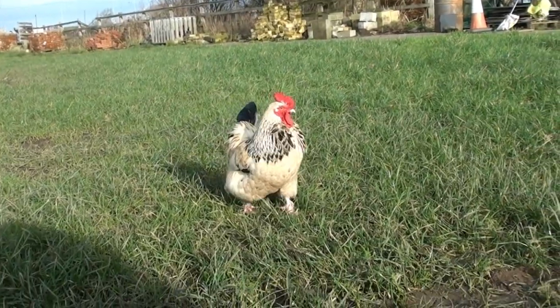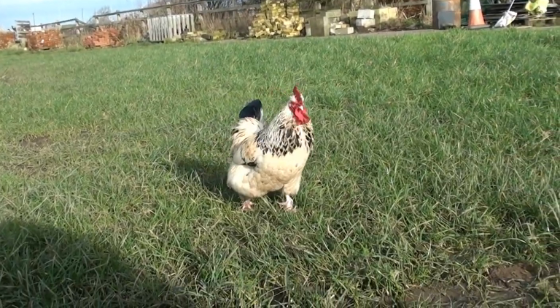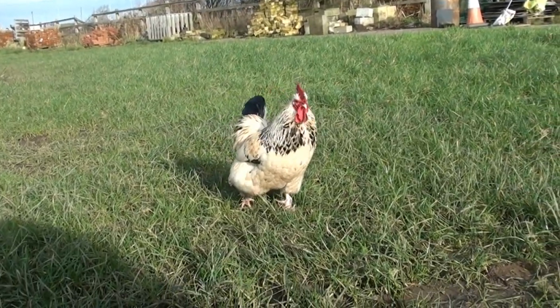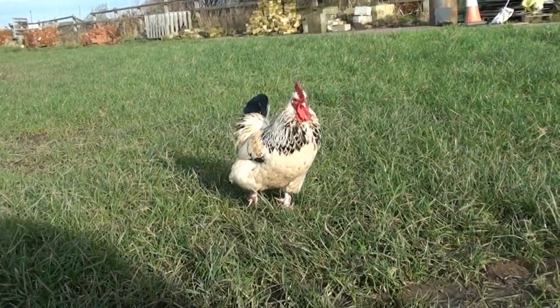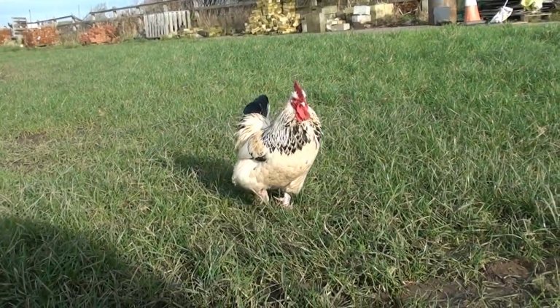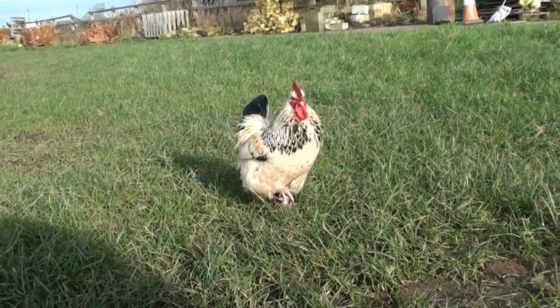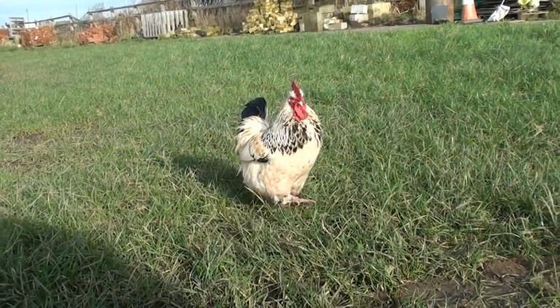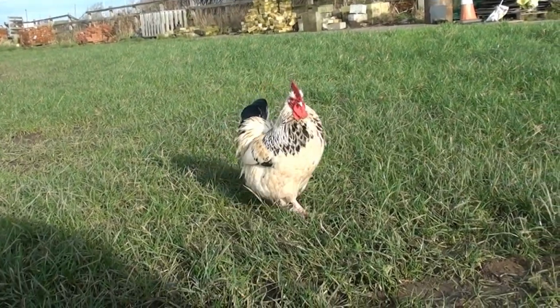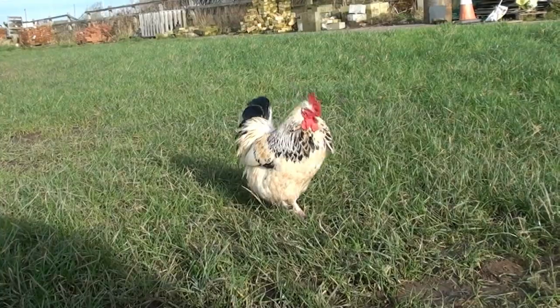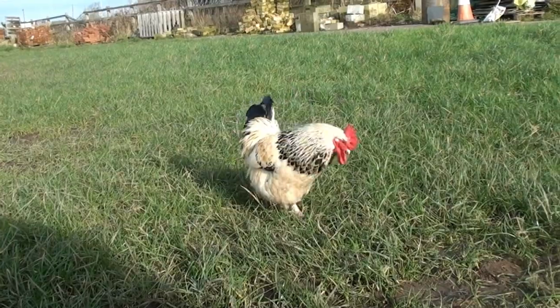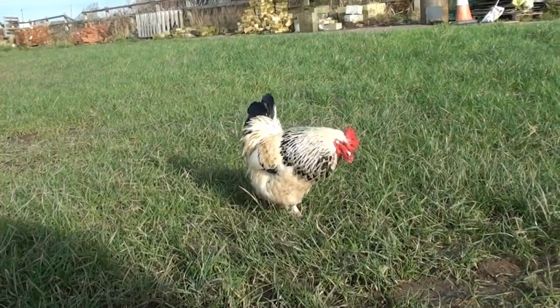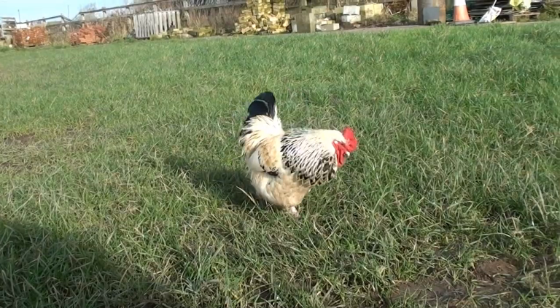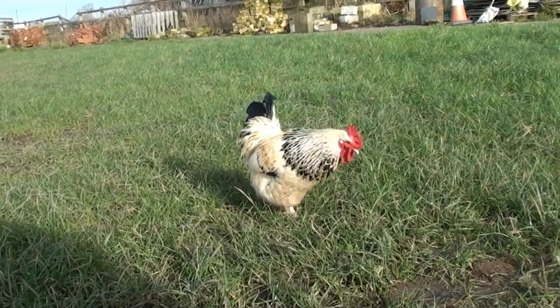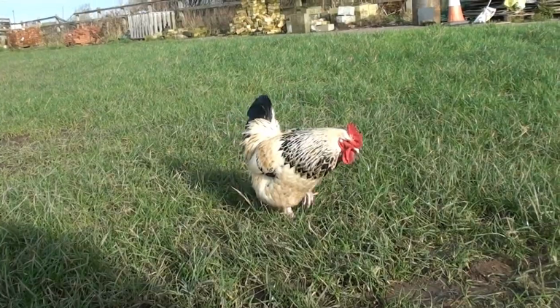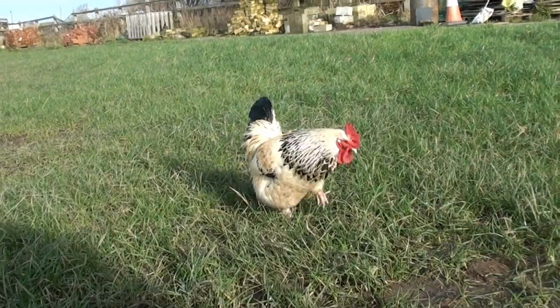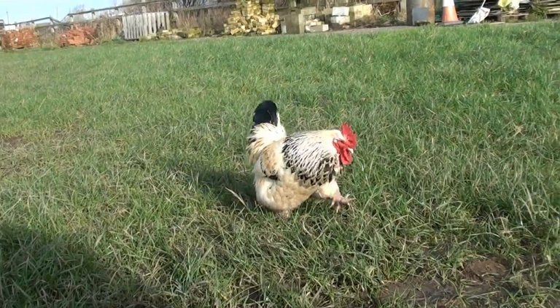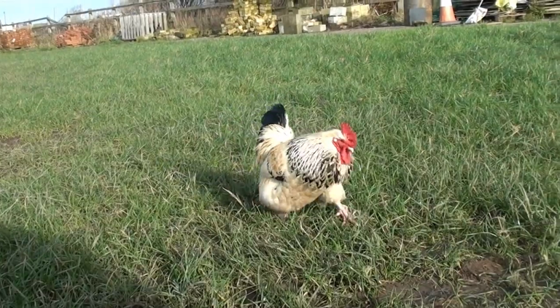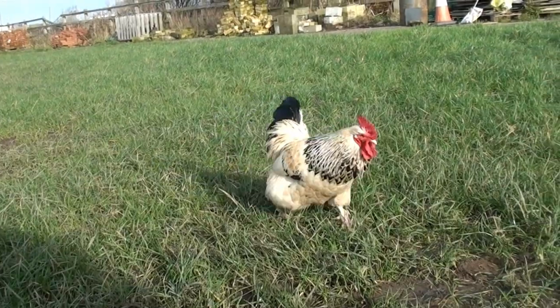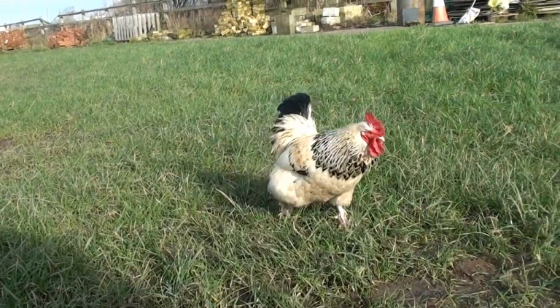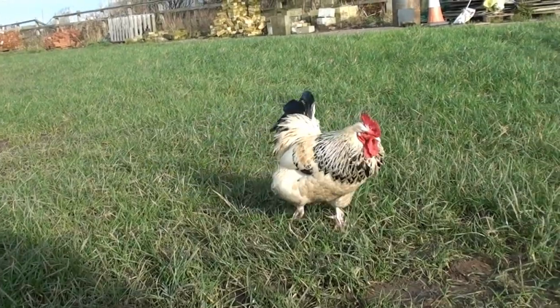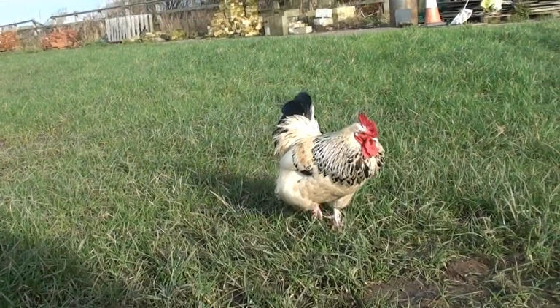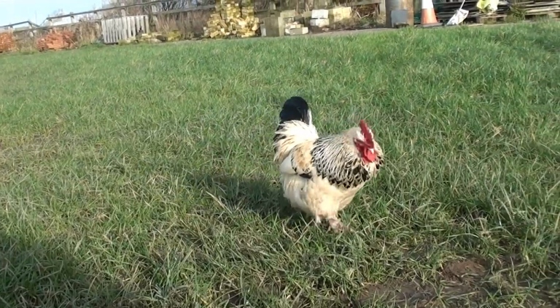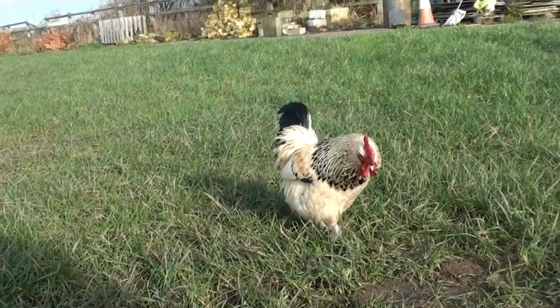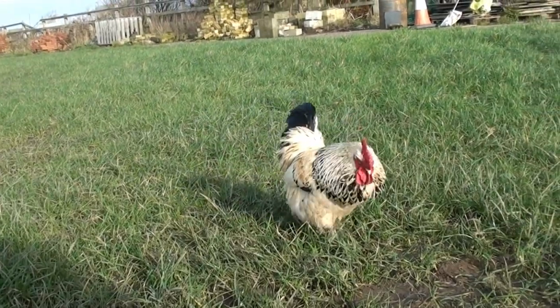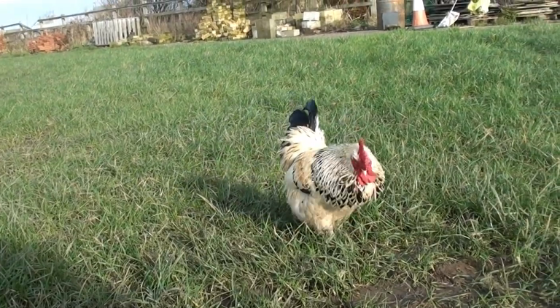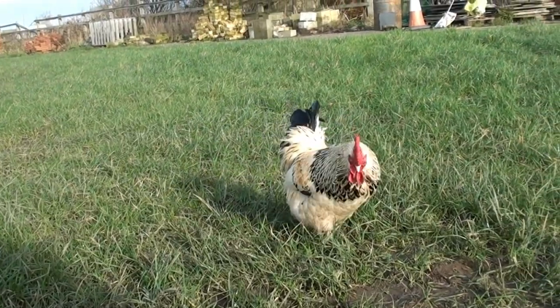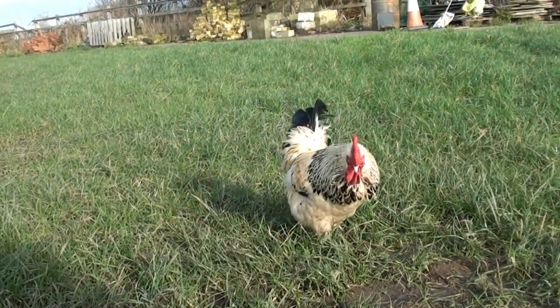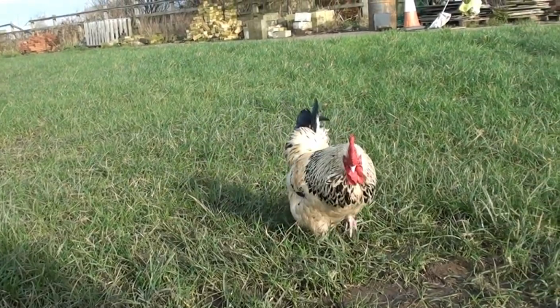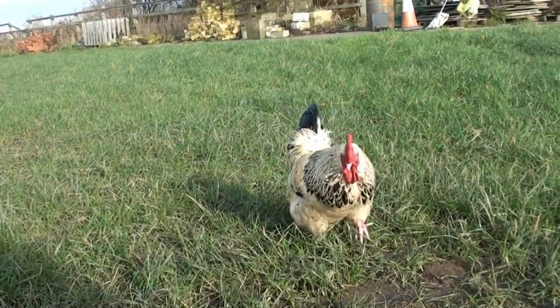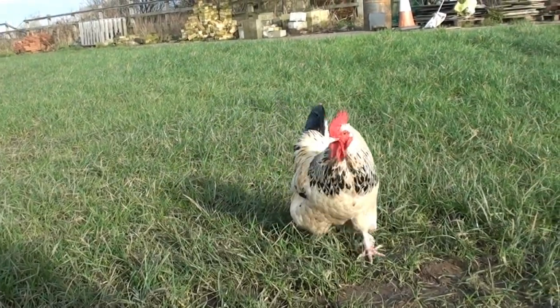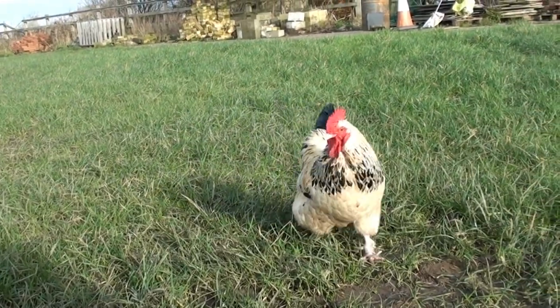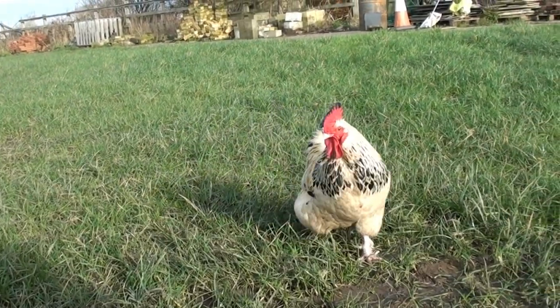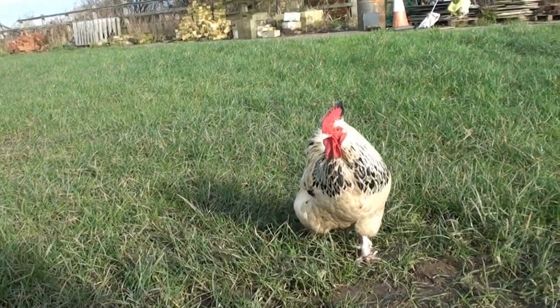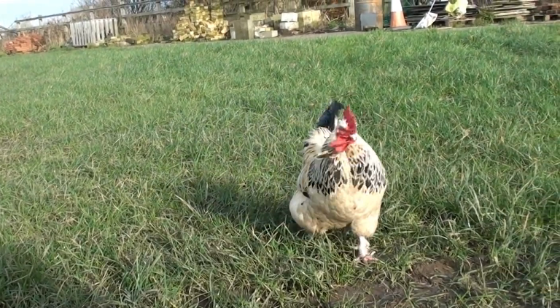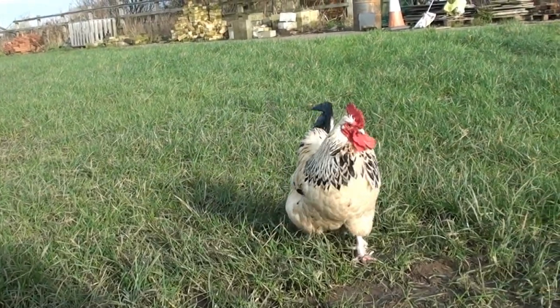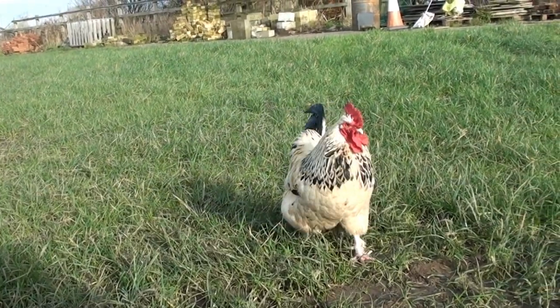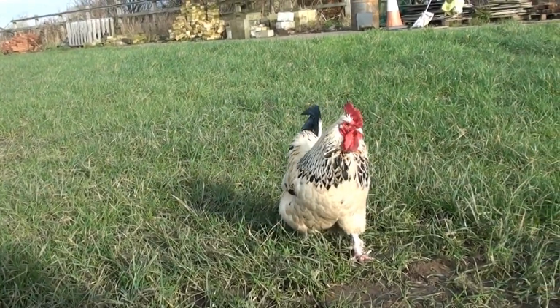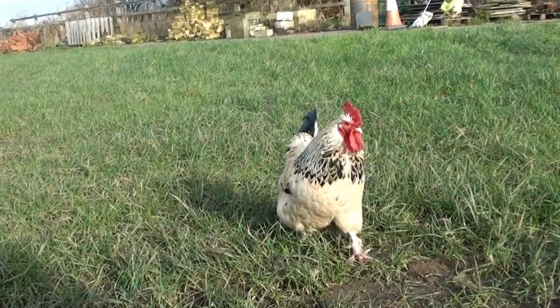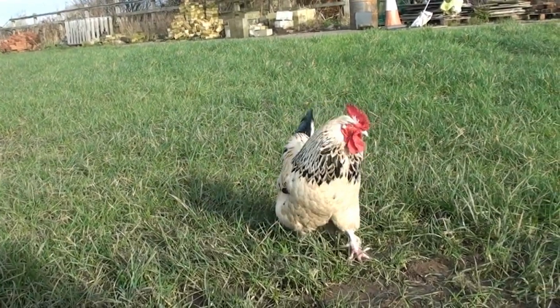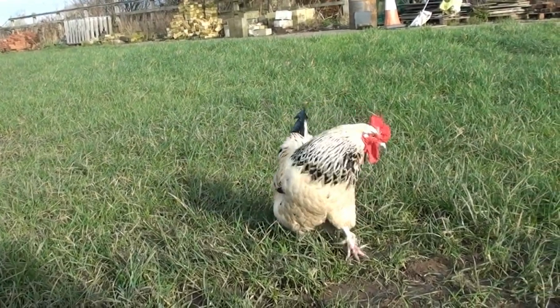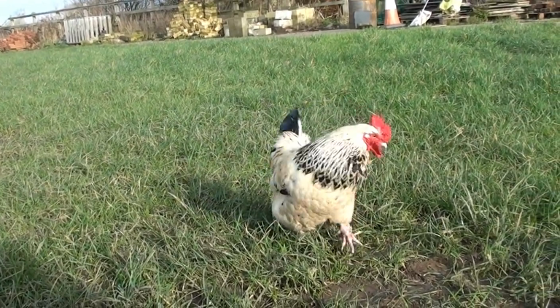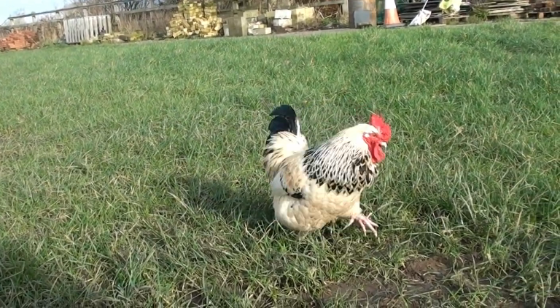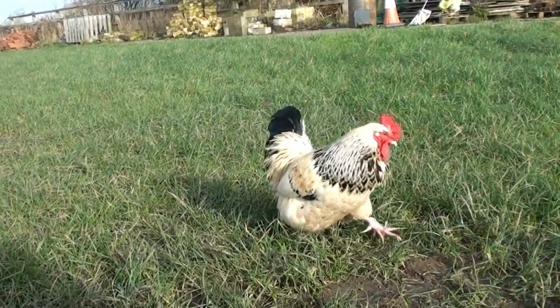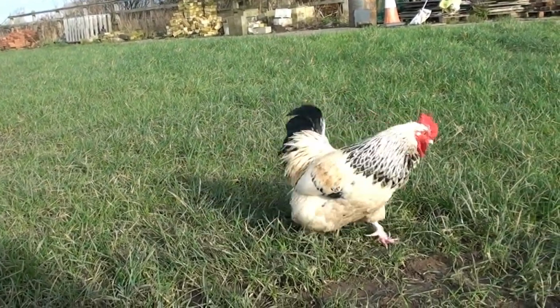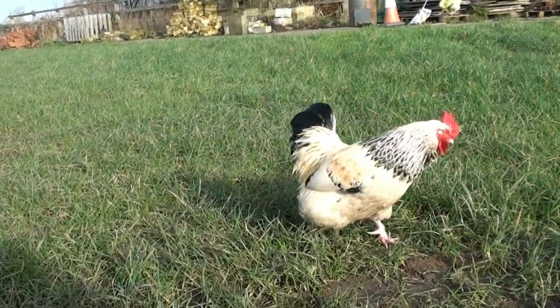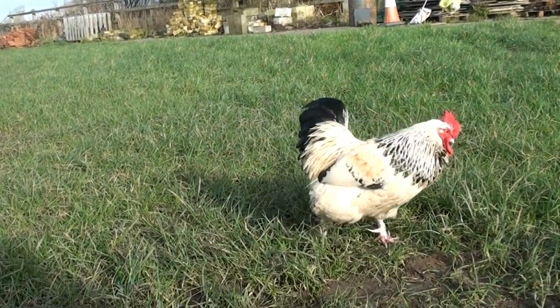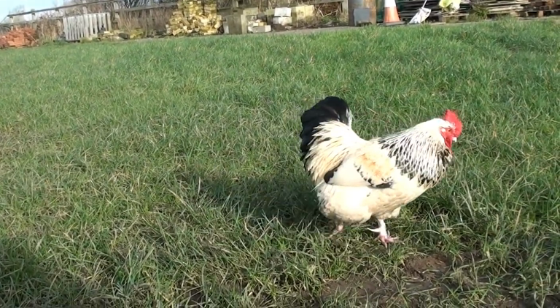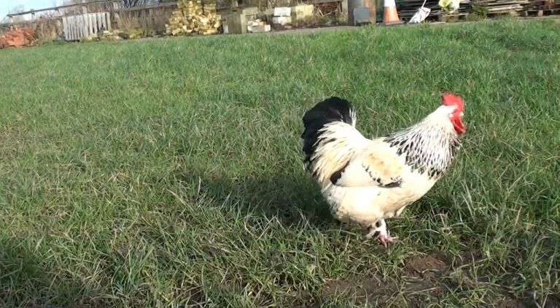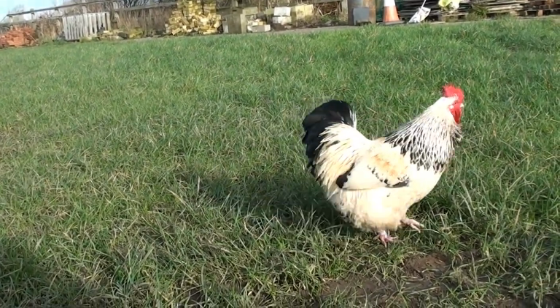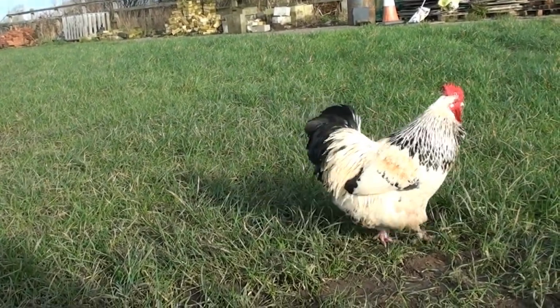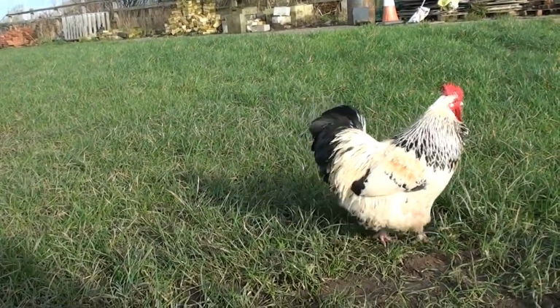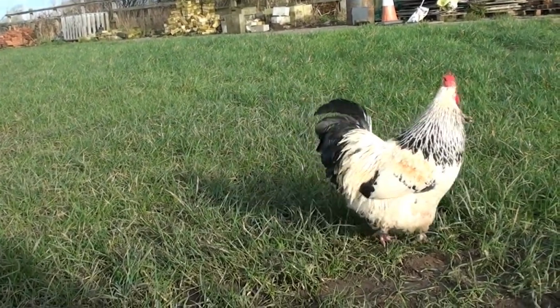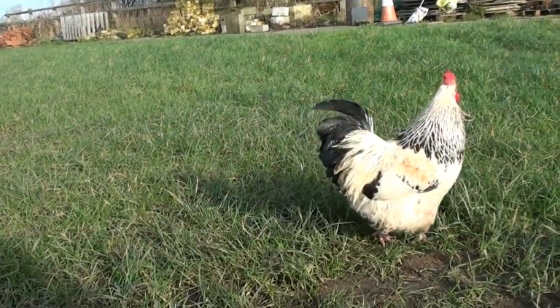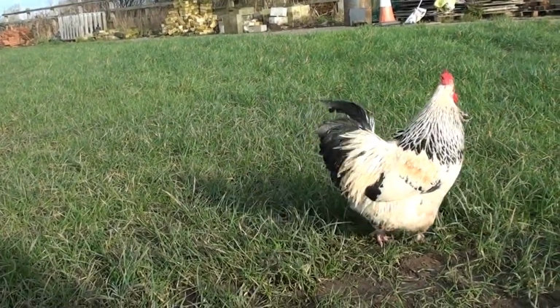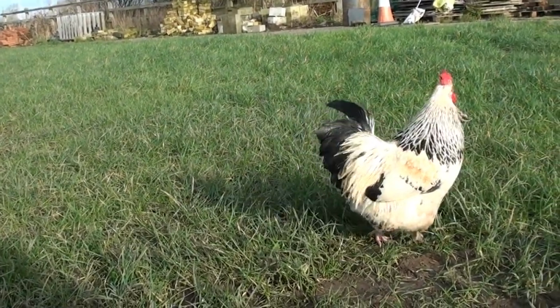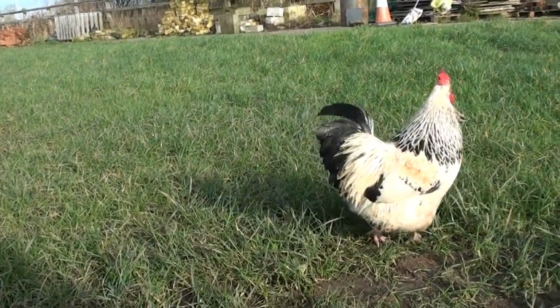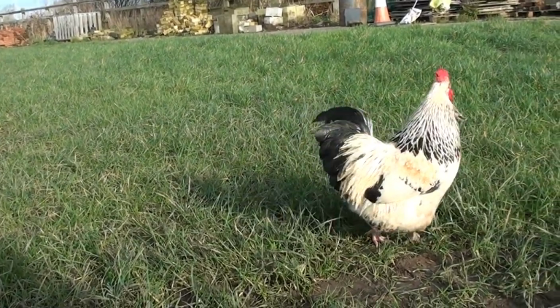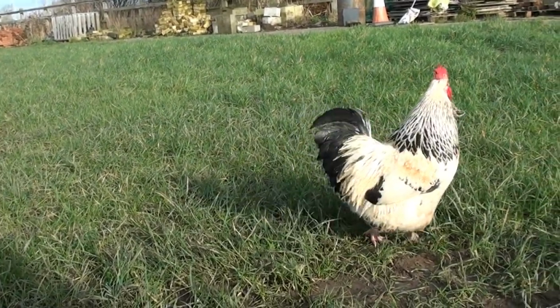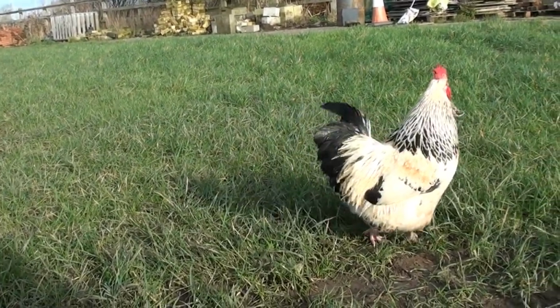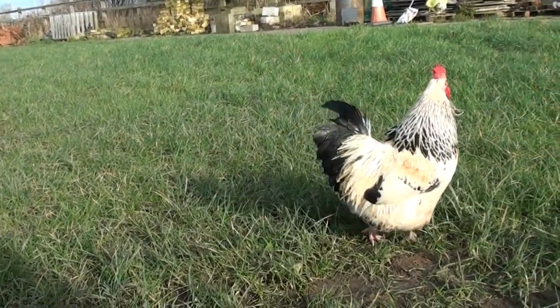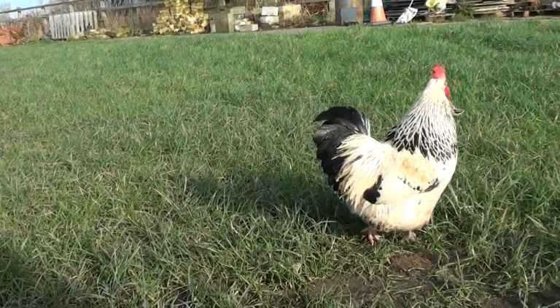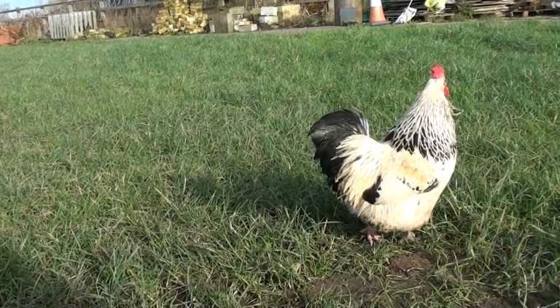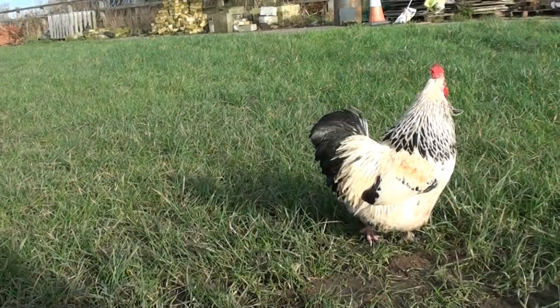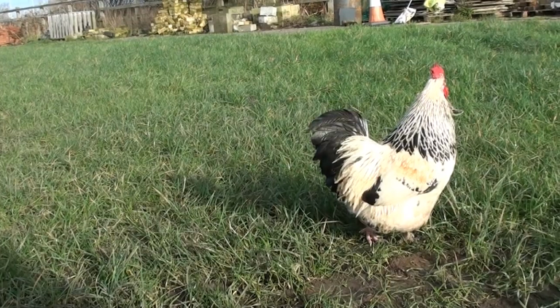Looks like I've got a little buddy coming to join me today. He's probably going to want to eat my fishing bait.